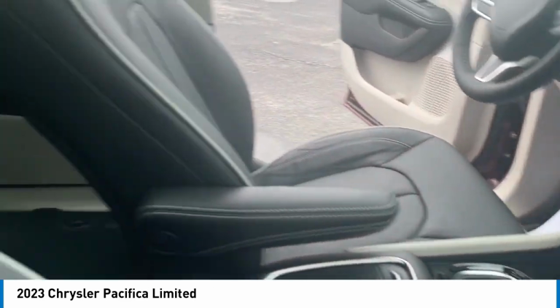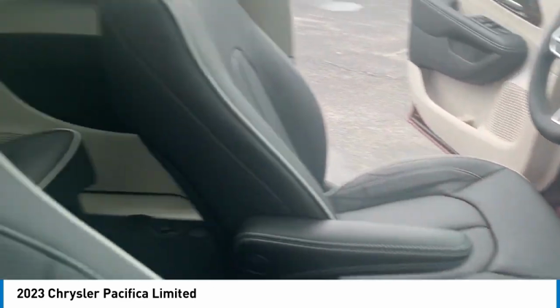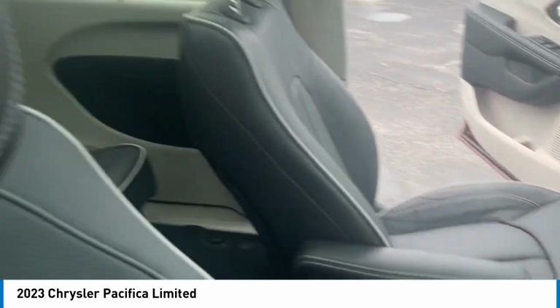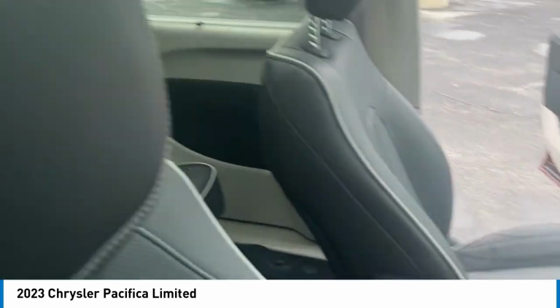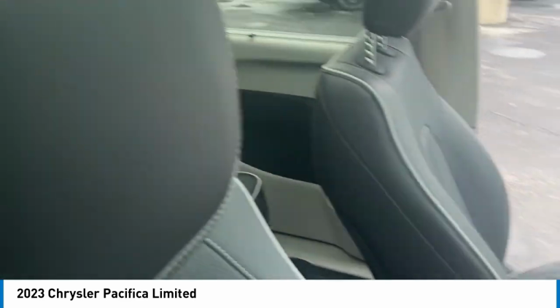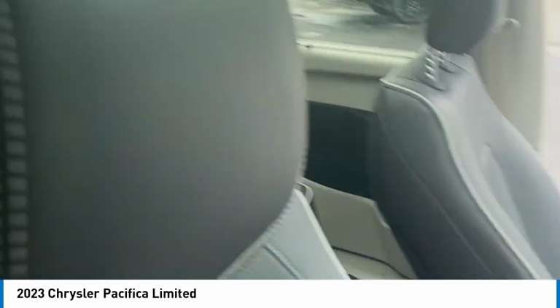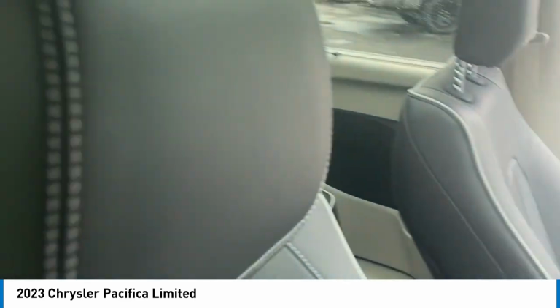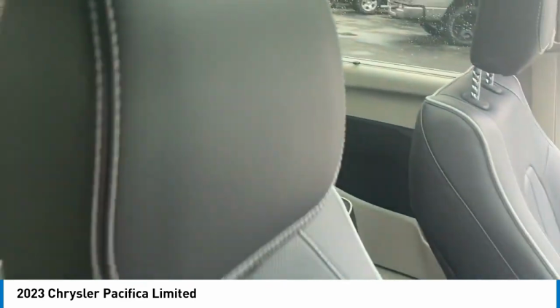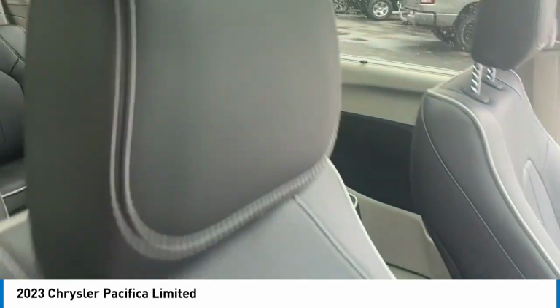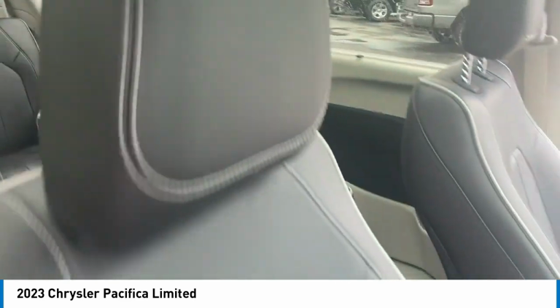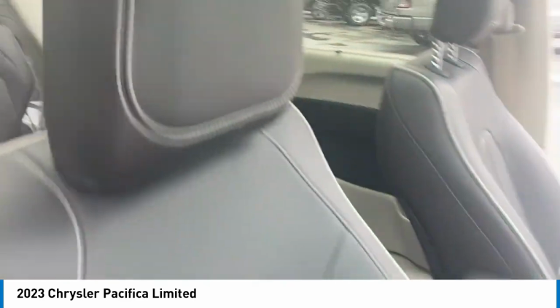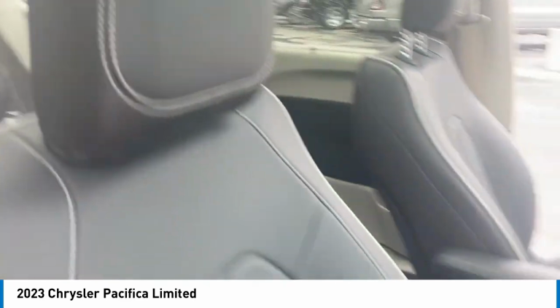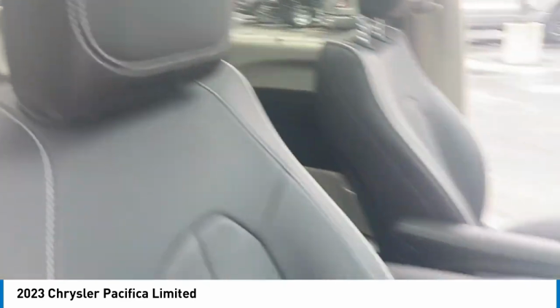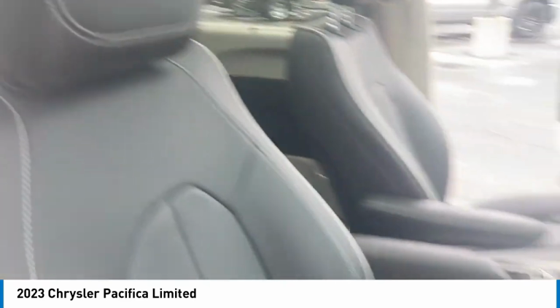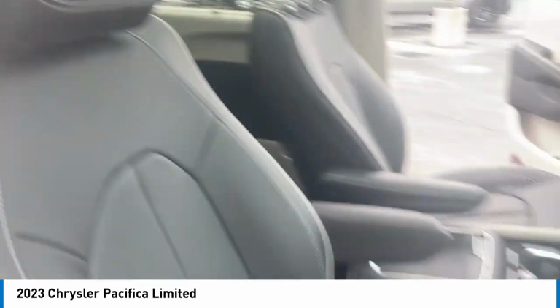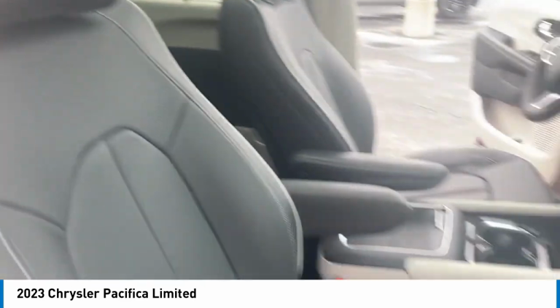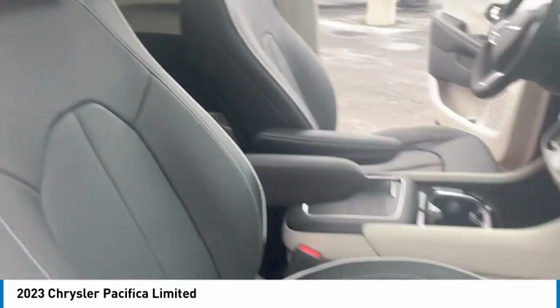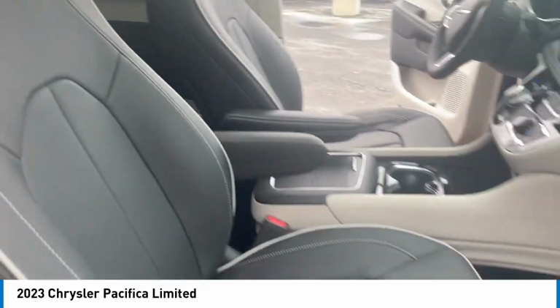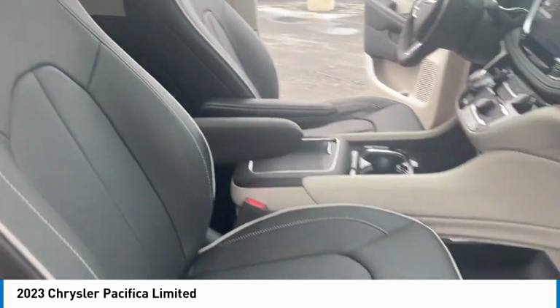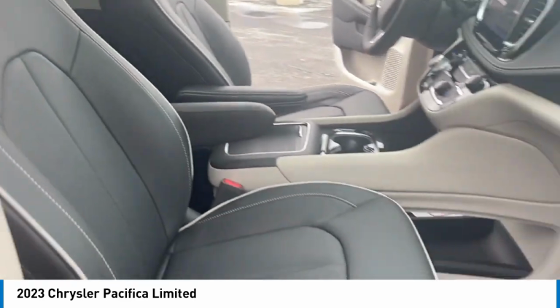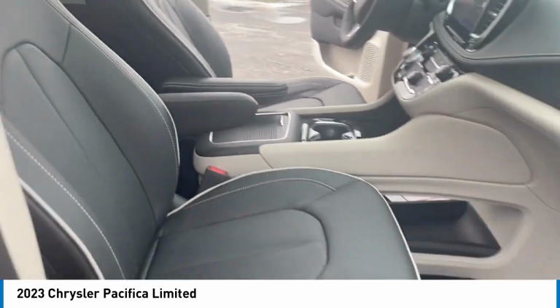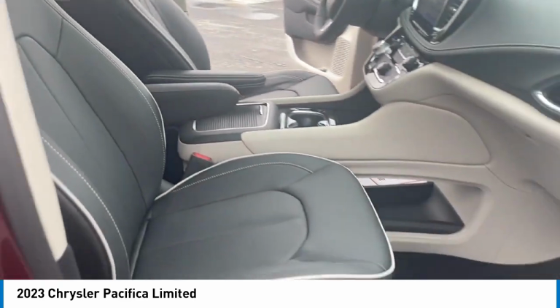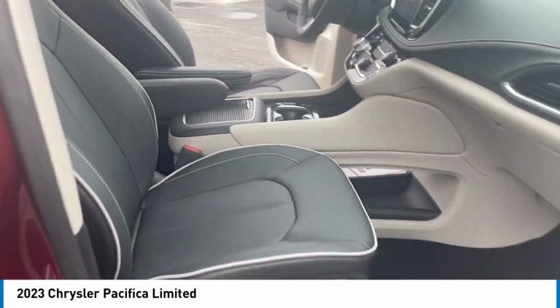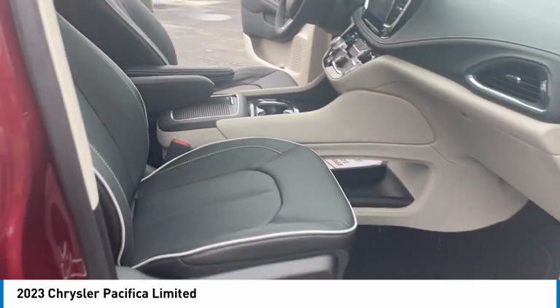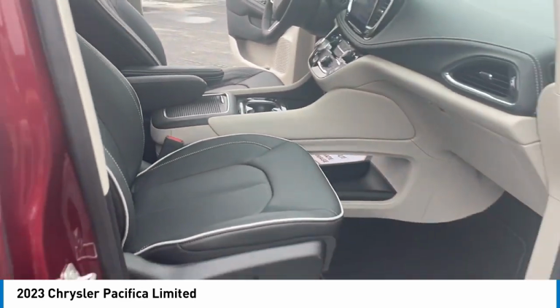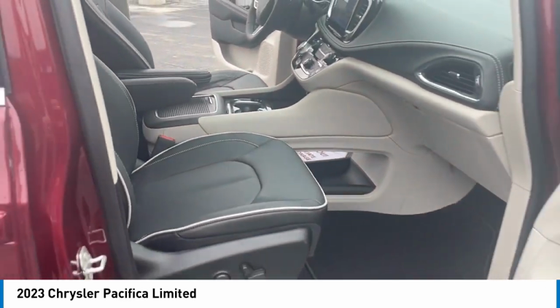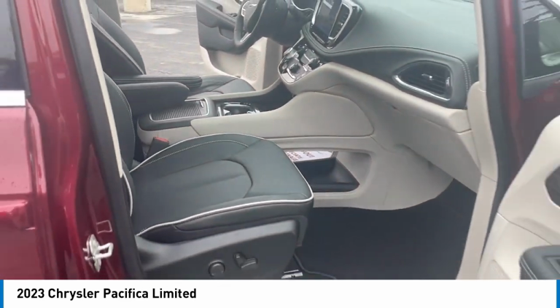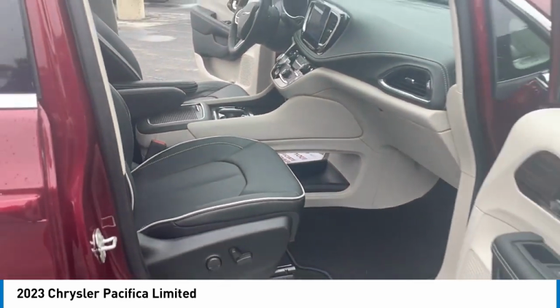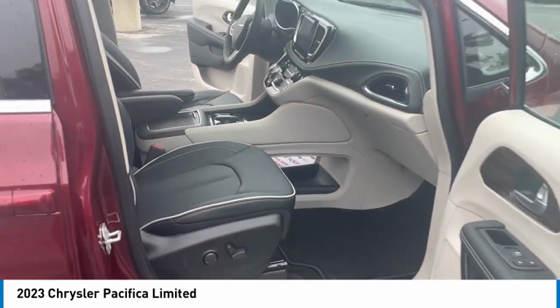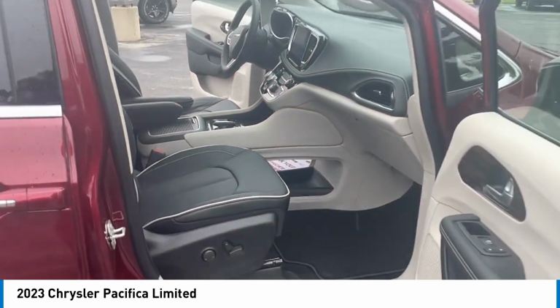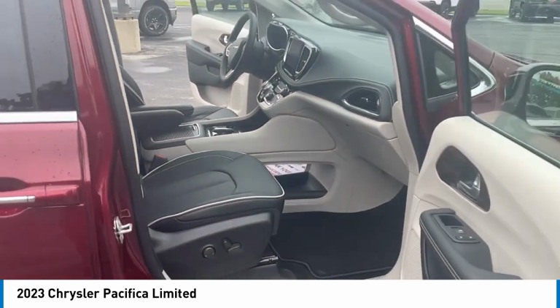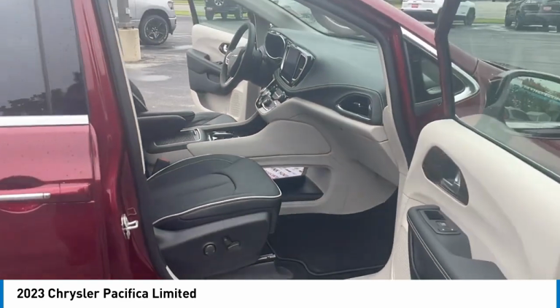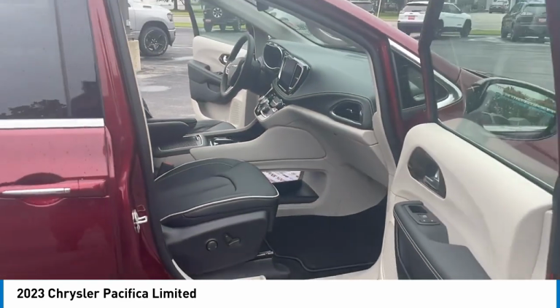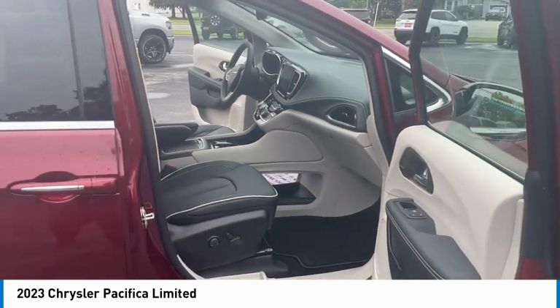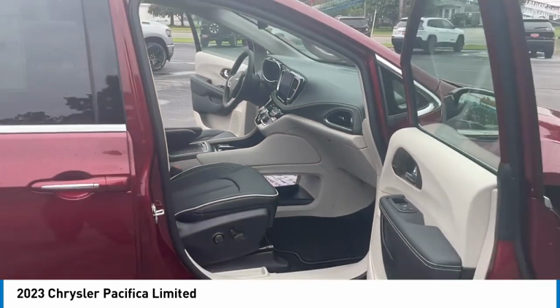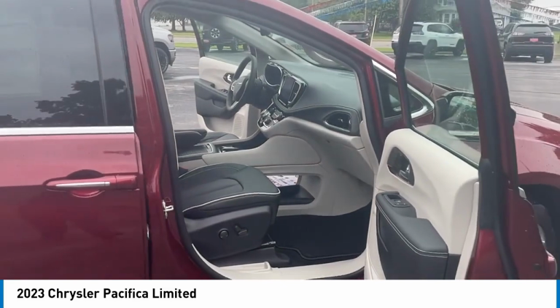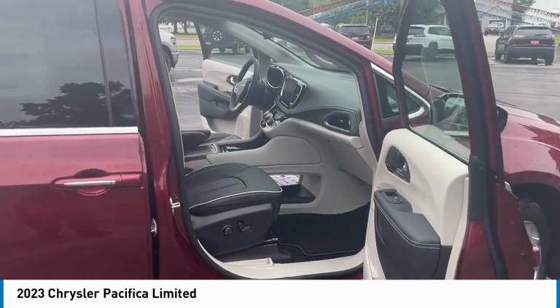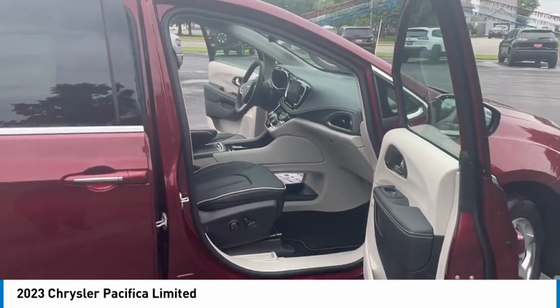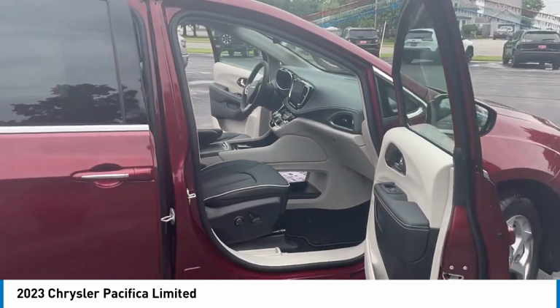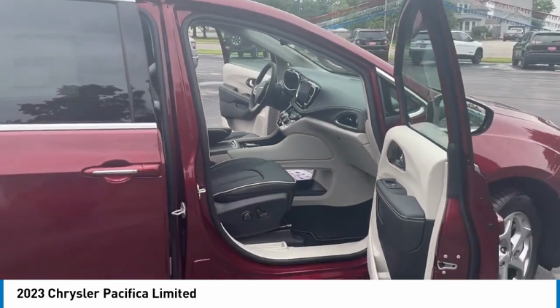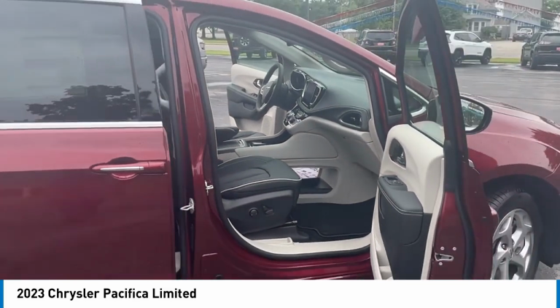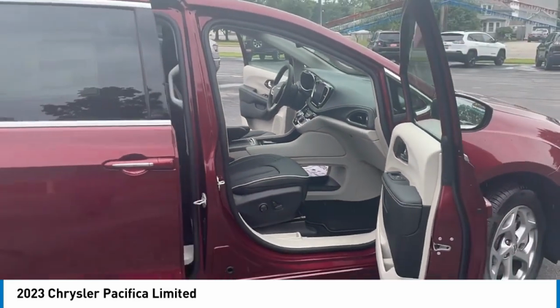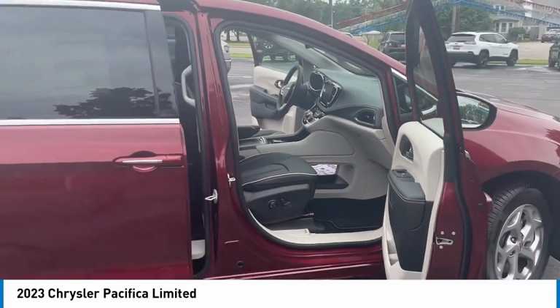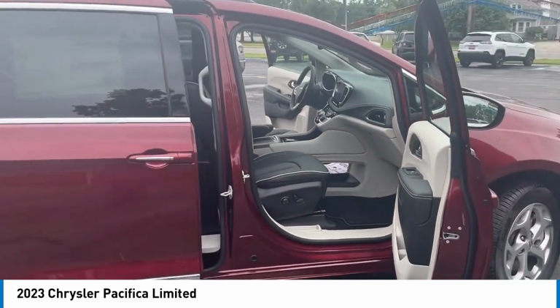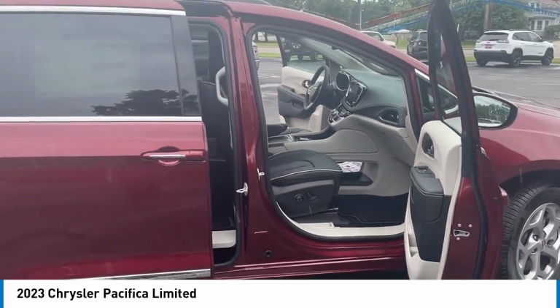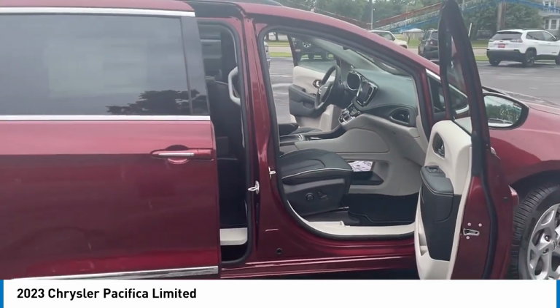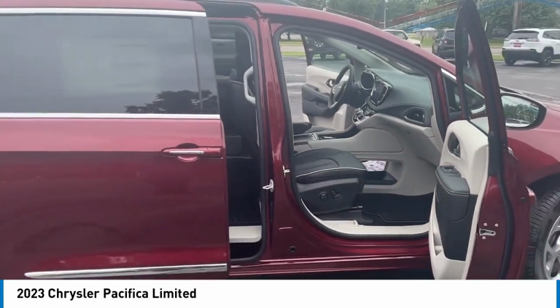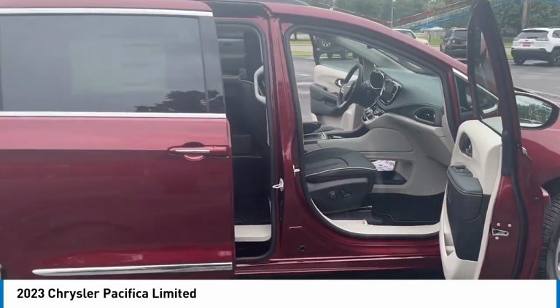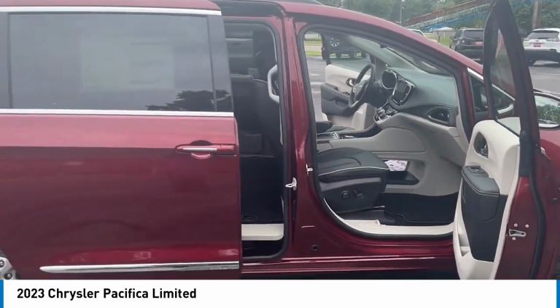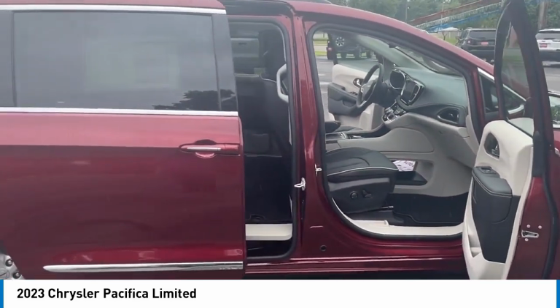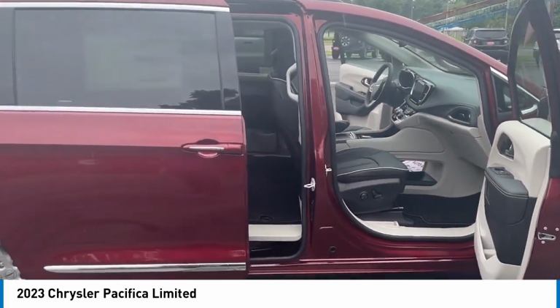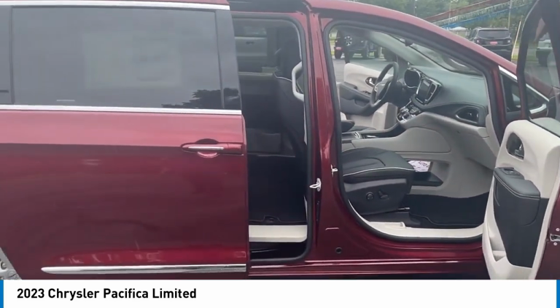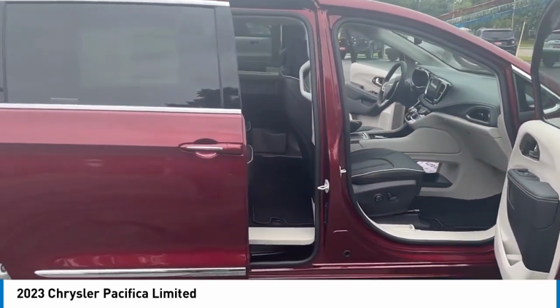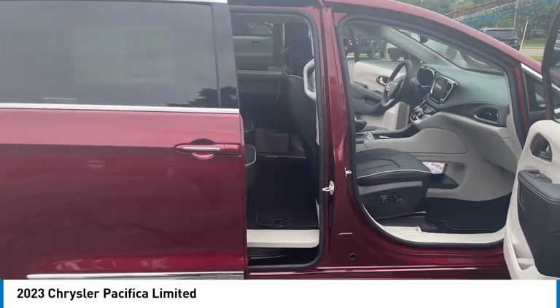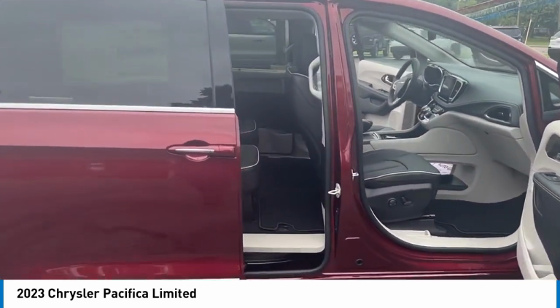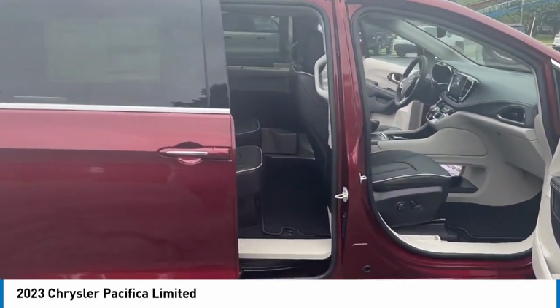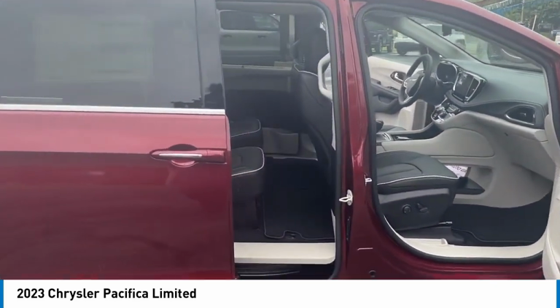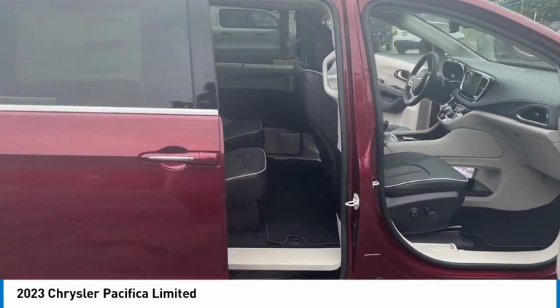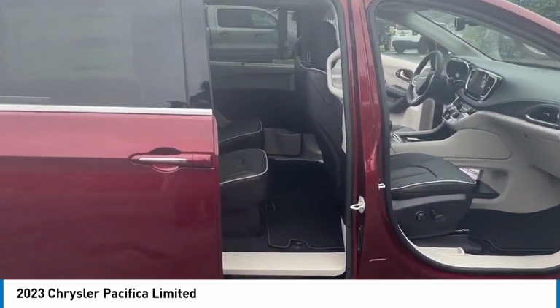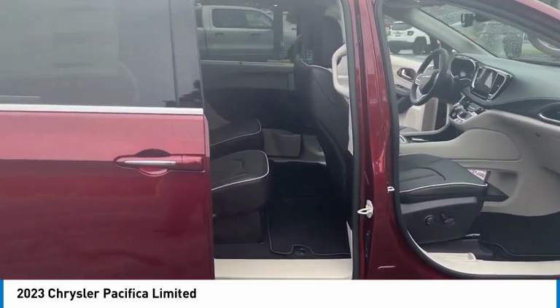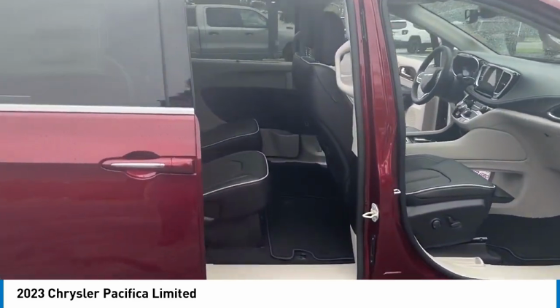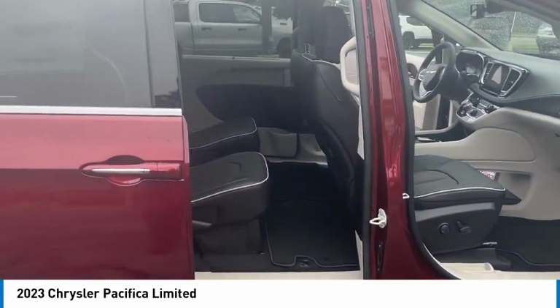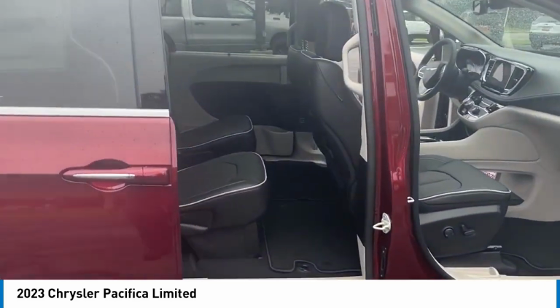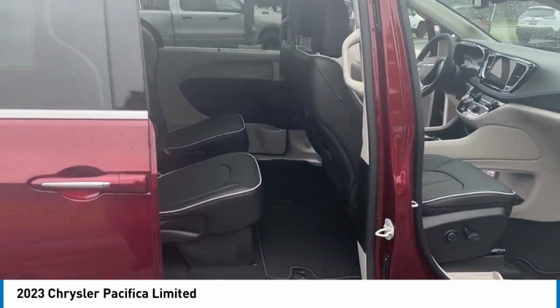The Pacifica has top-notch safety scores, an upscale interior, and a spacious cabin that leaves room for your family to grow.